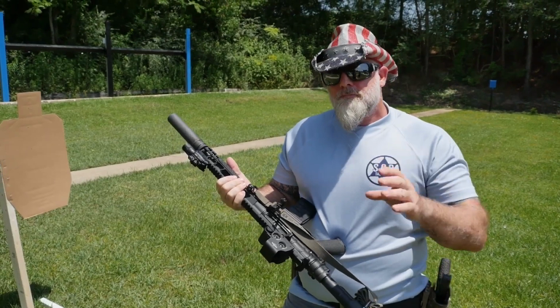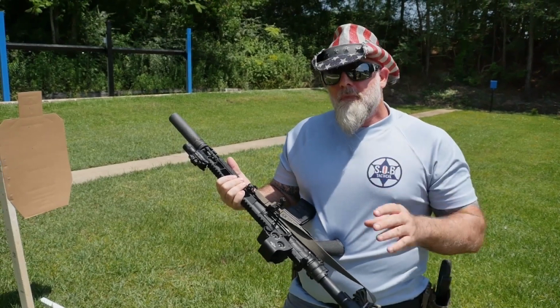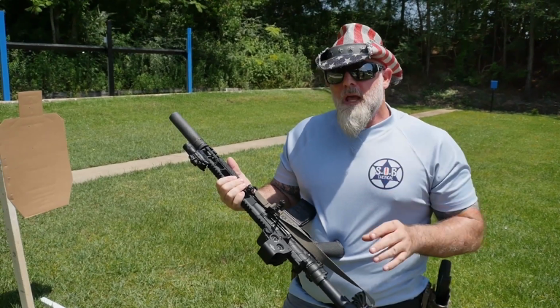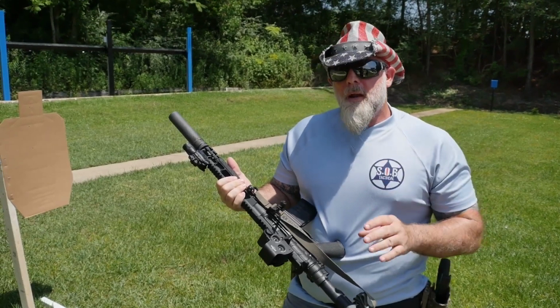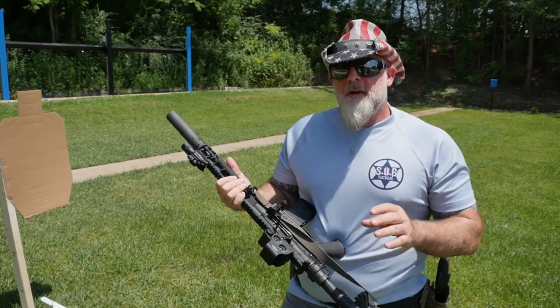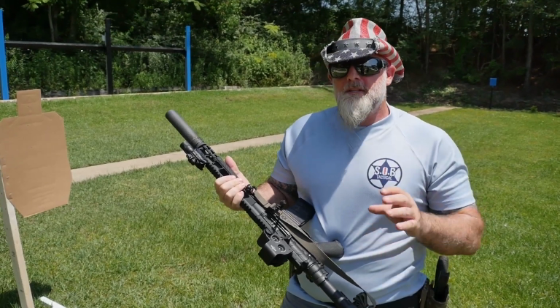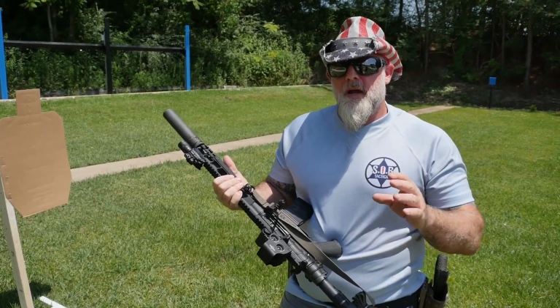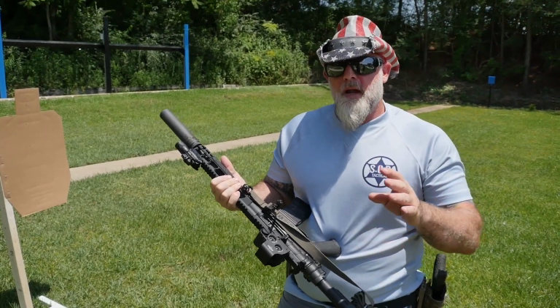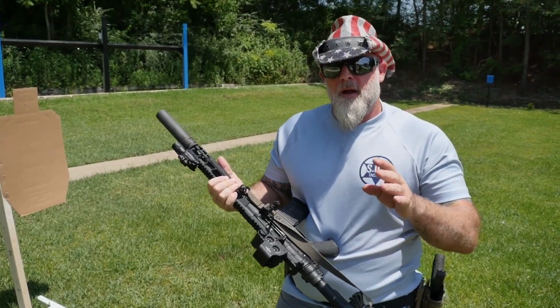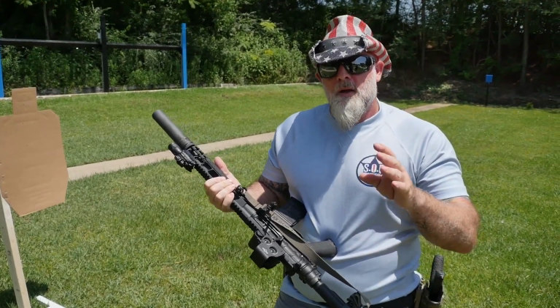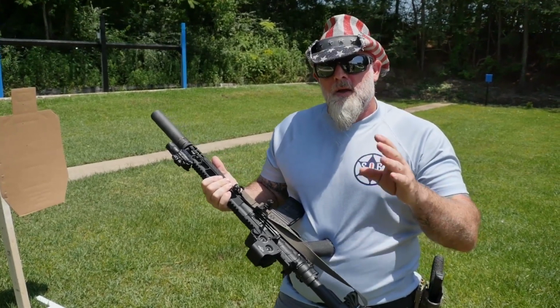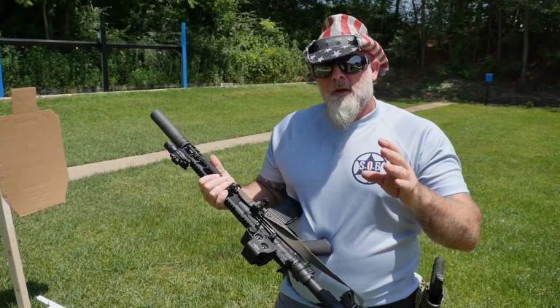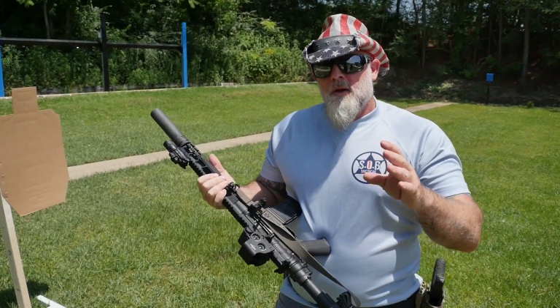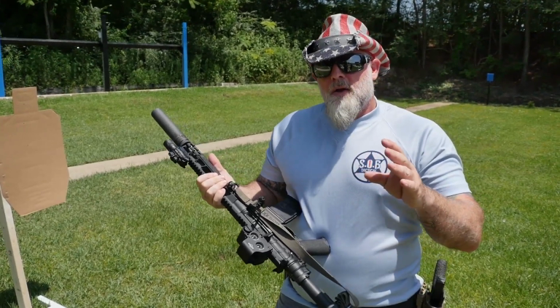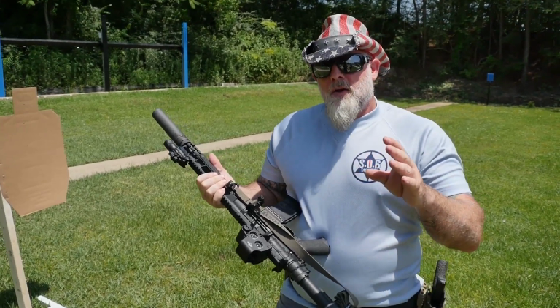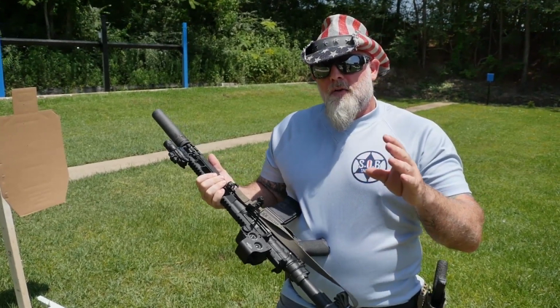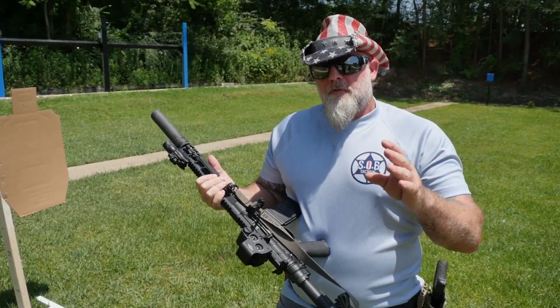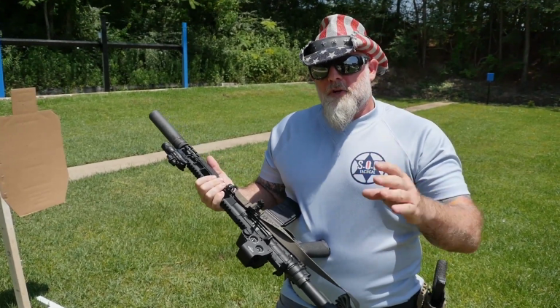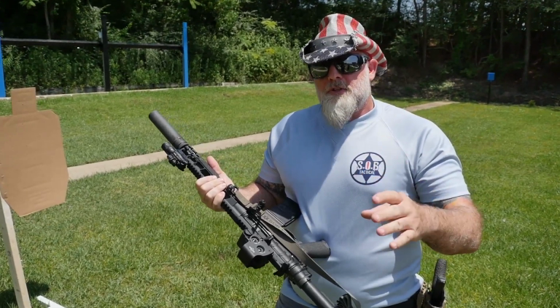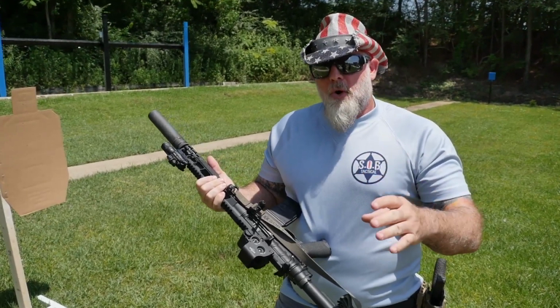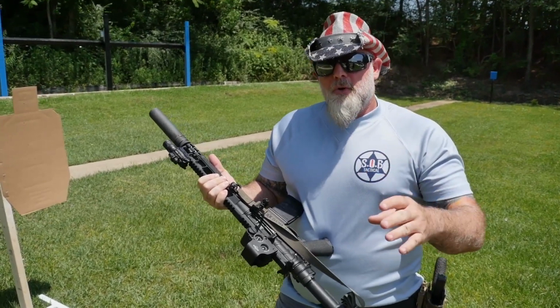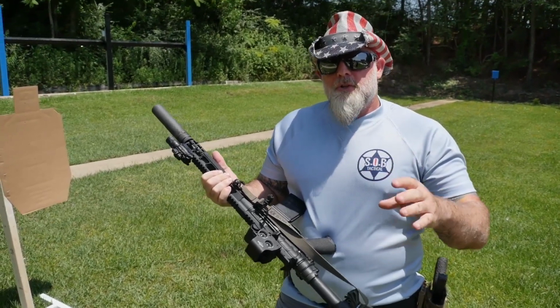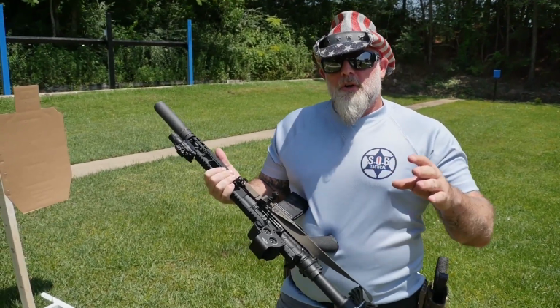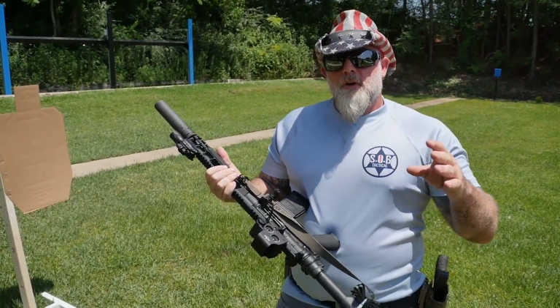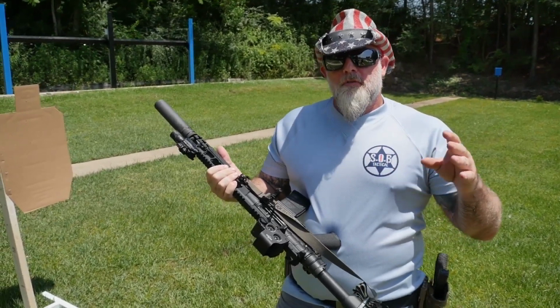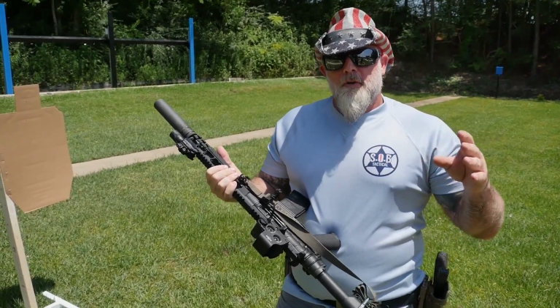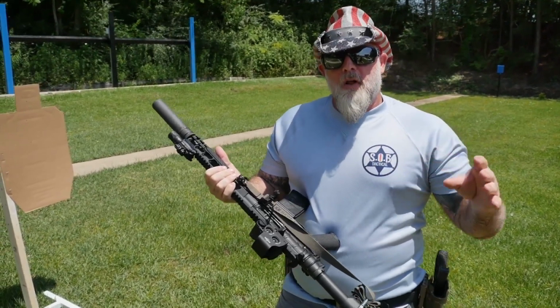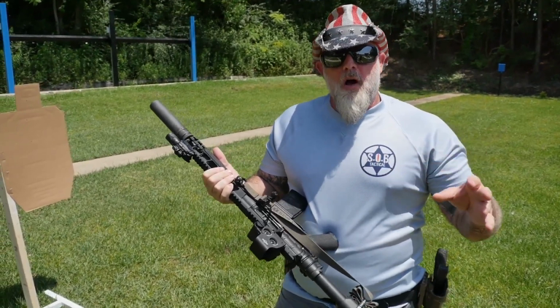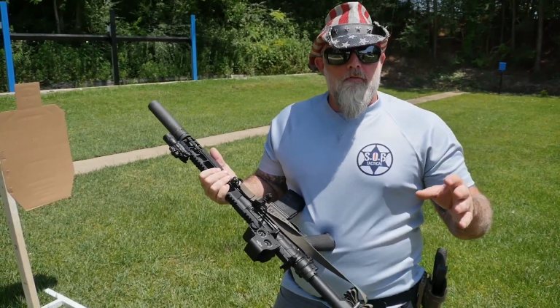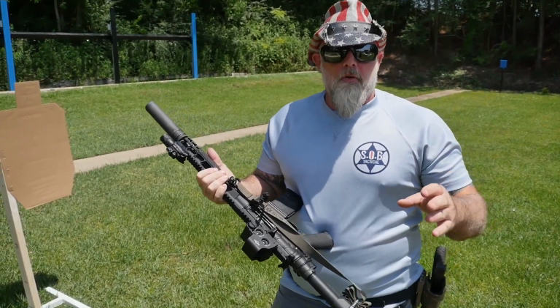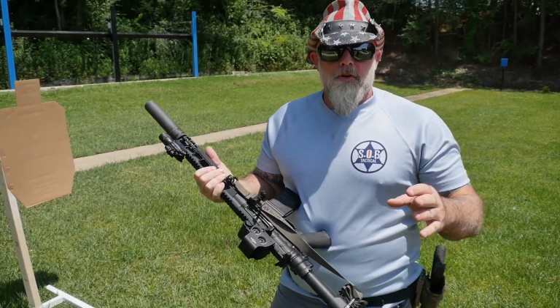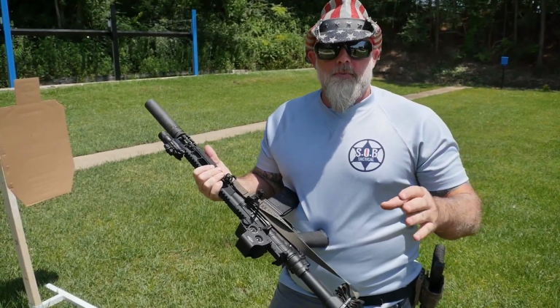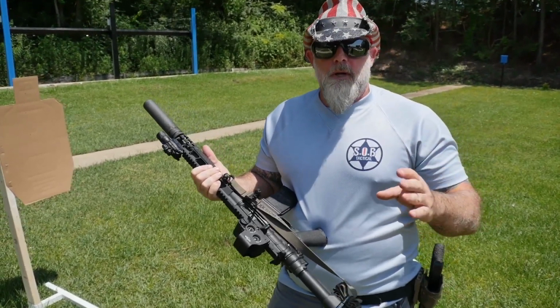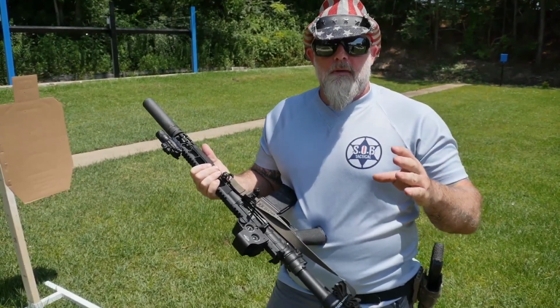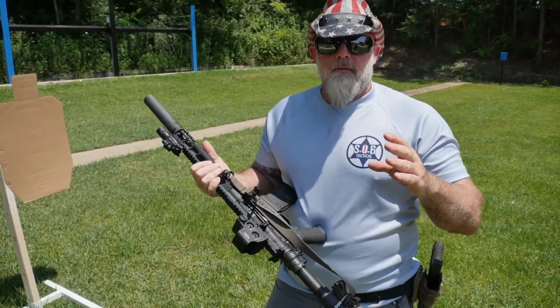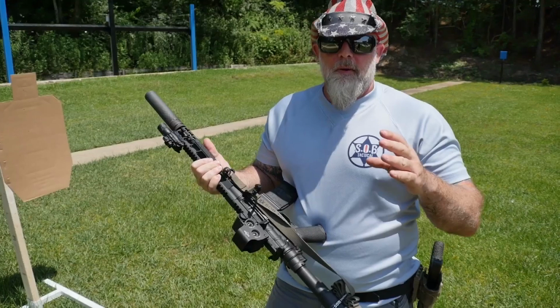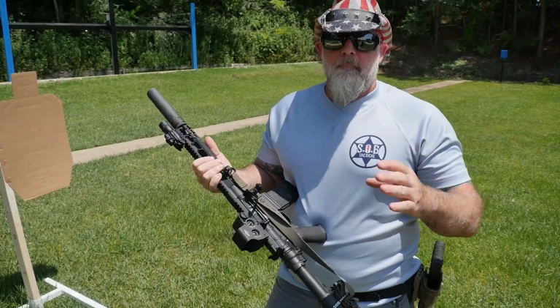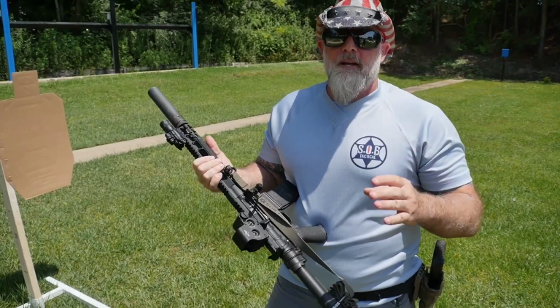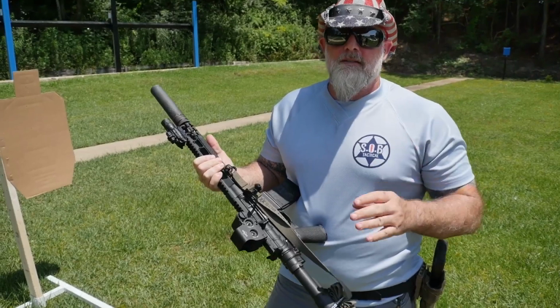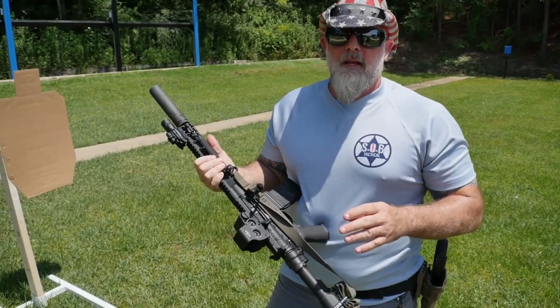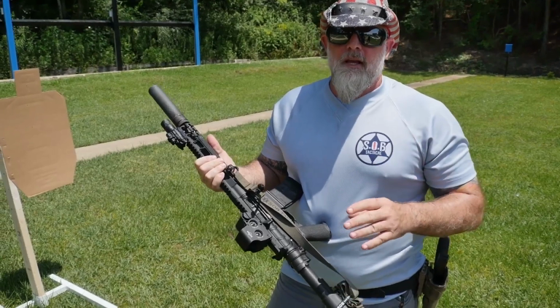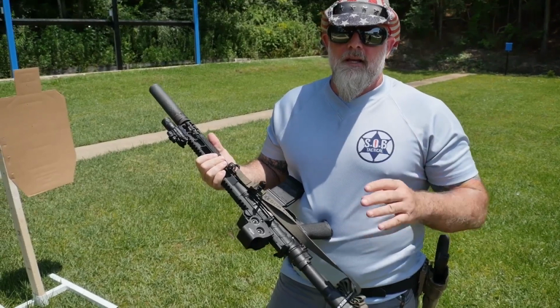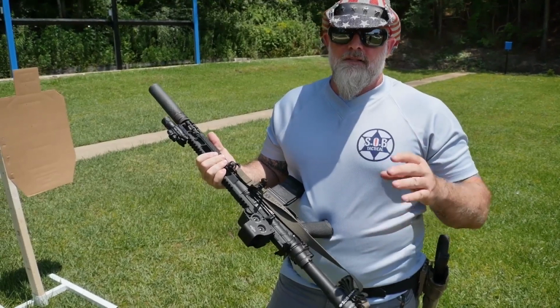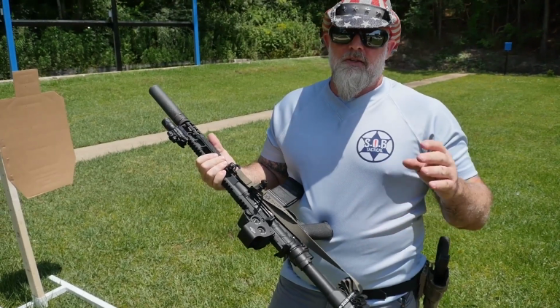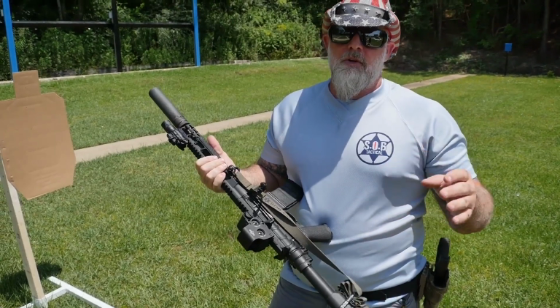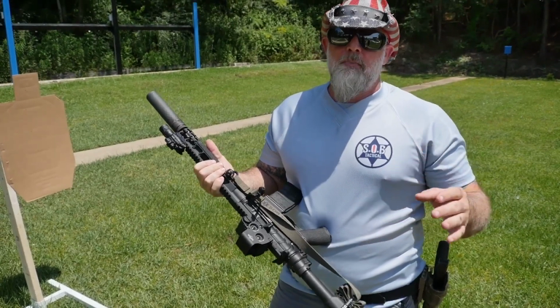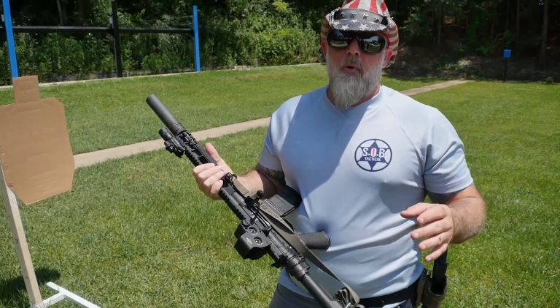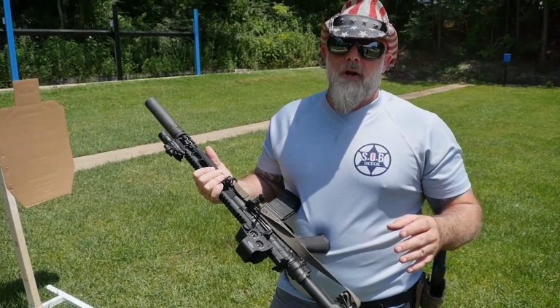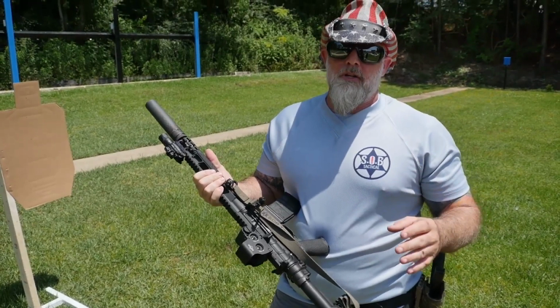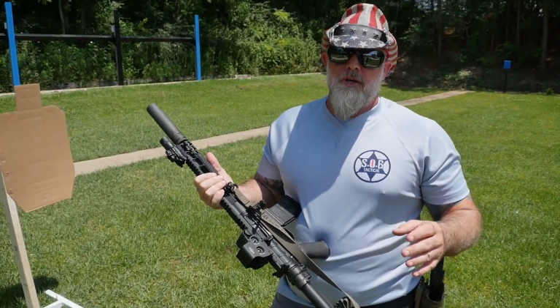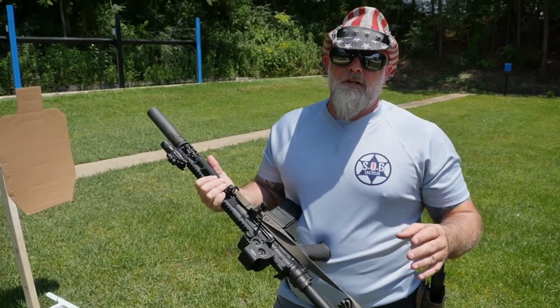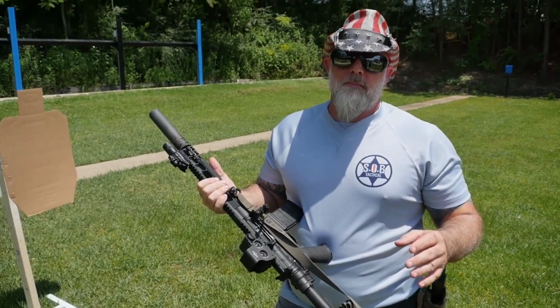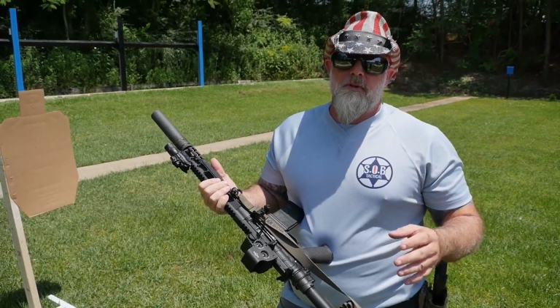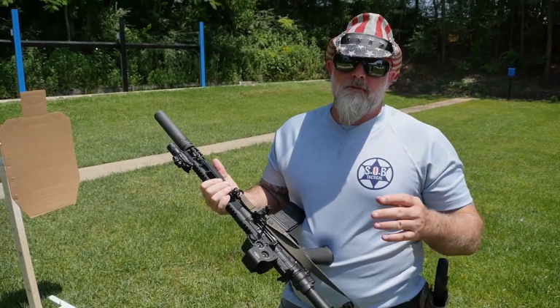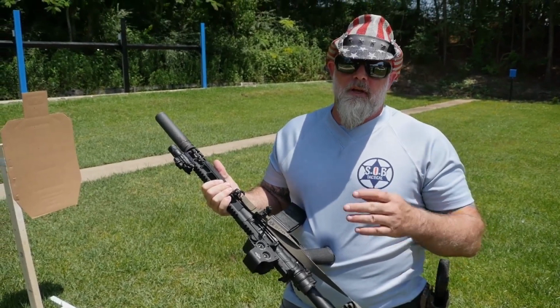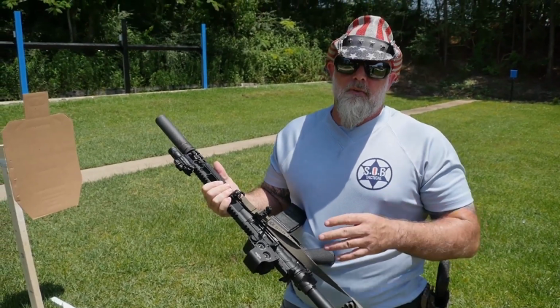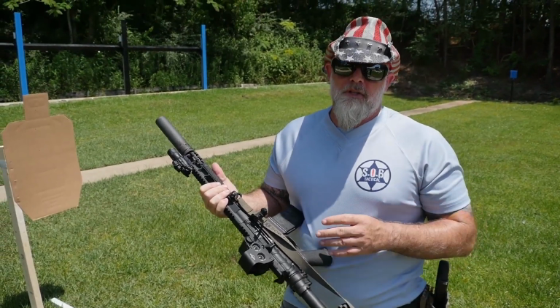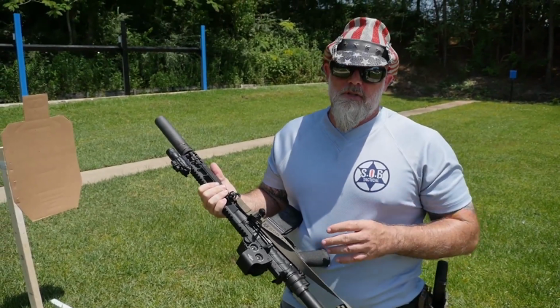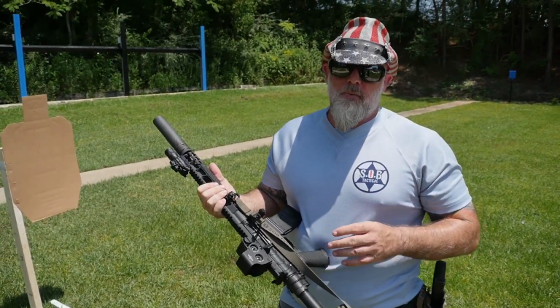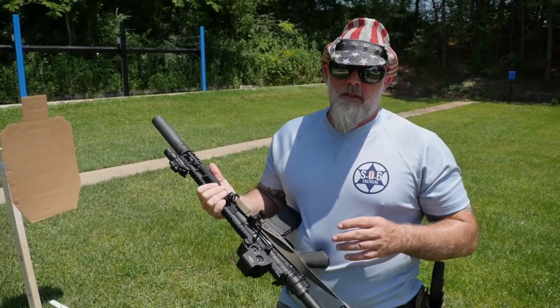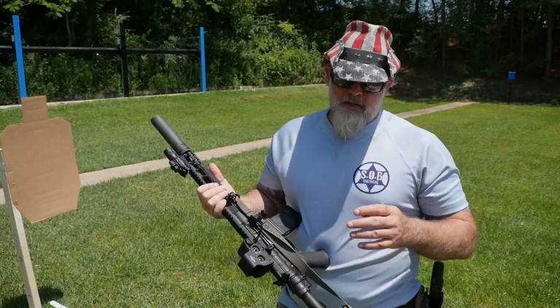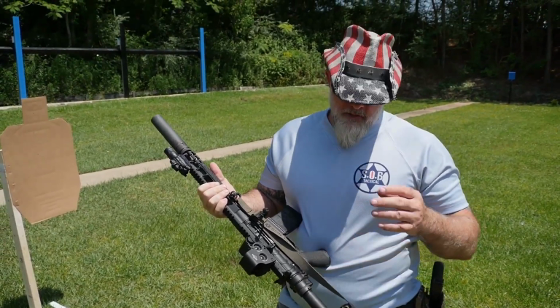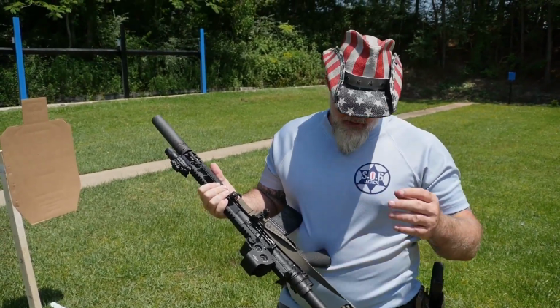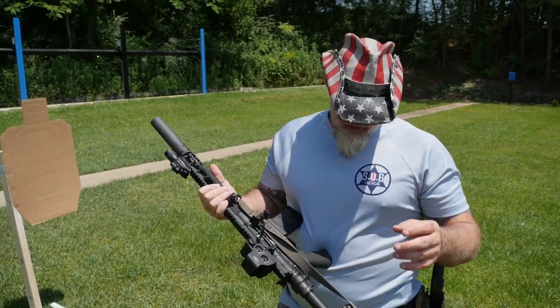For a soldier, for law enforcement, the best sling is a two-point adjustable sling, which is what this is.